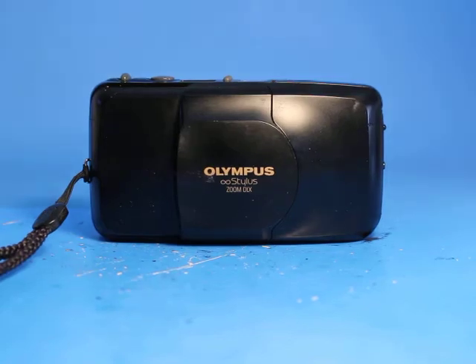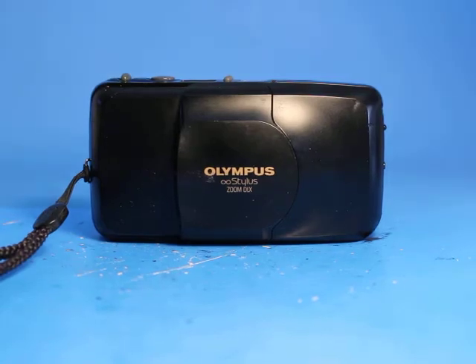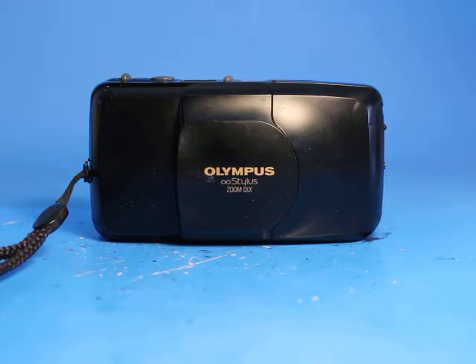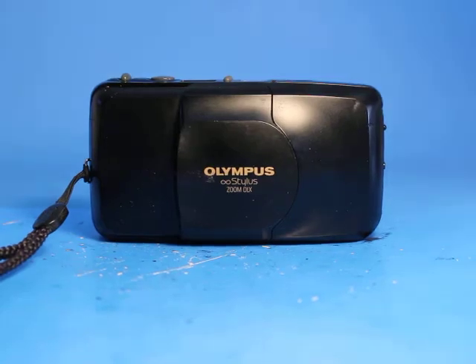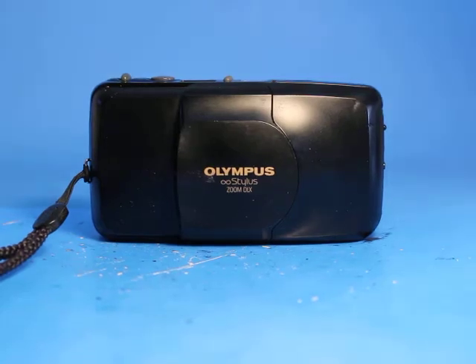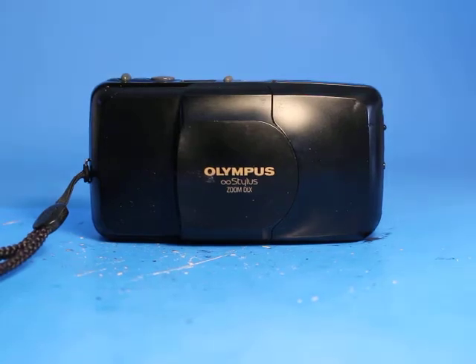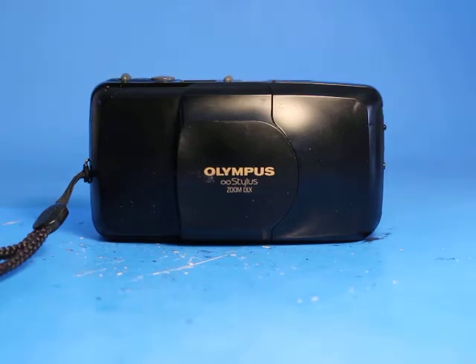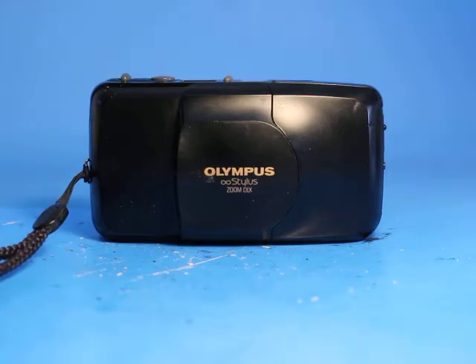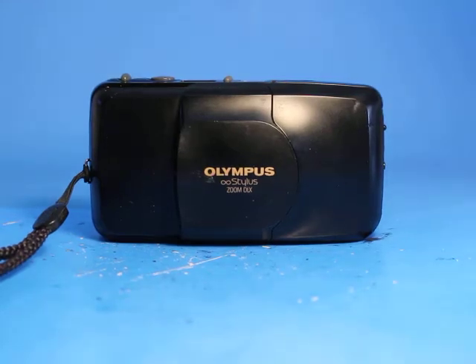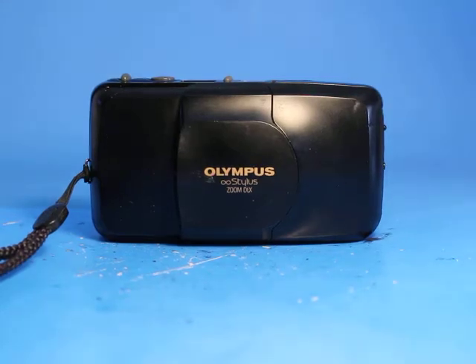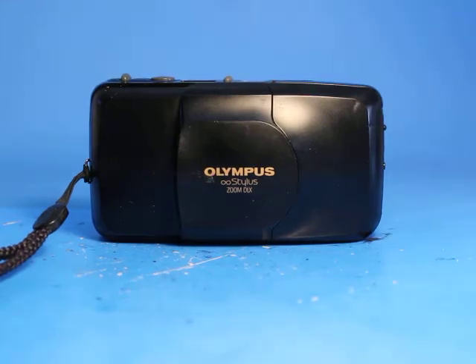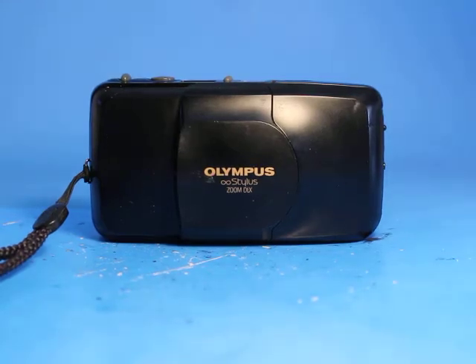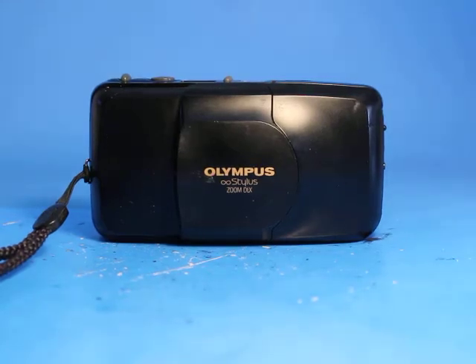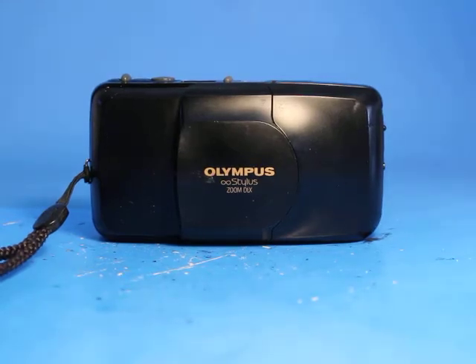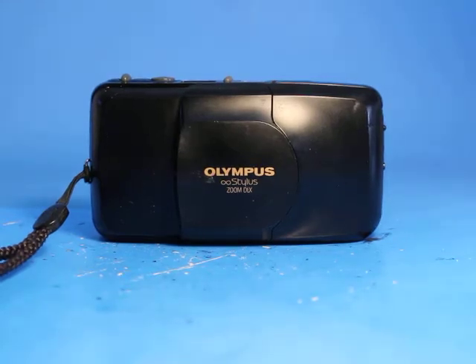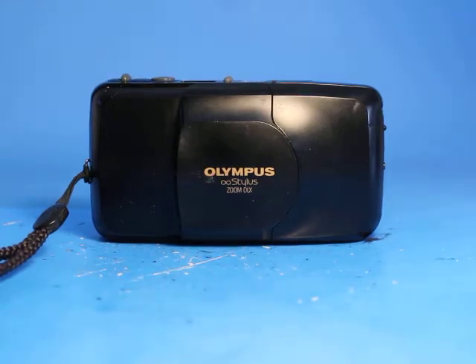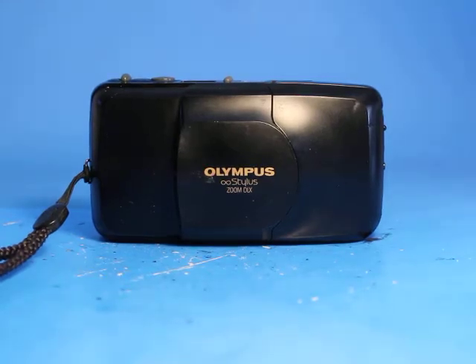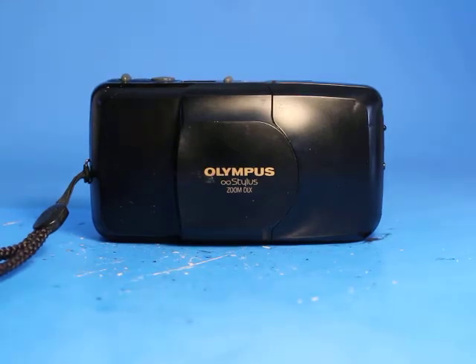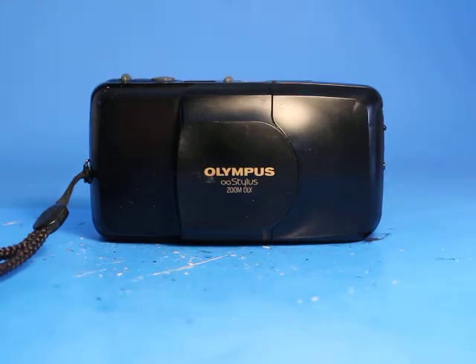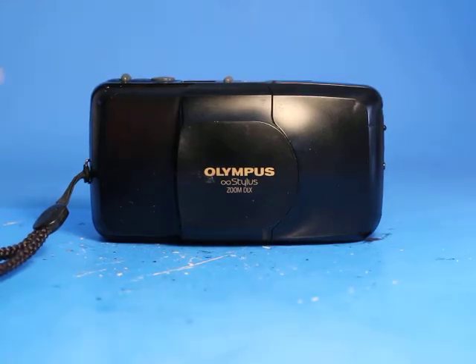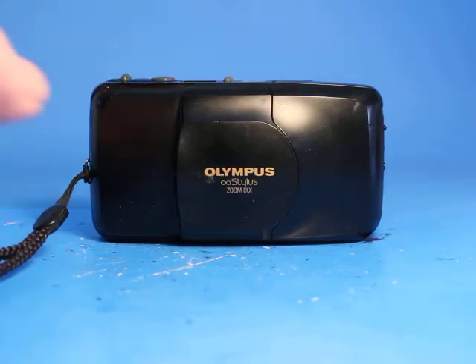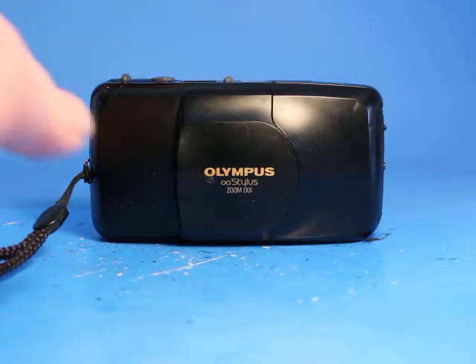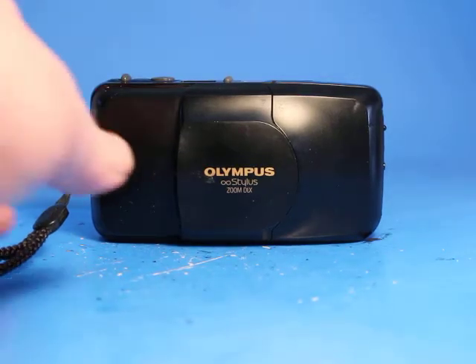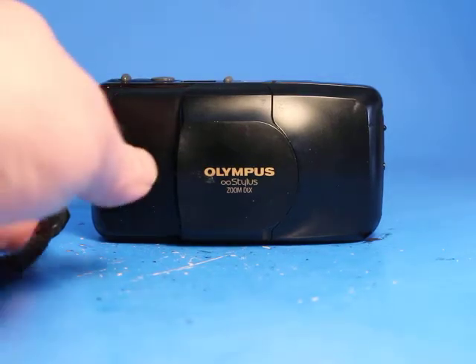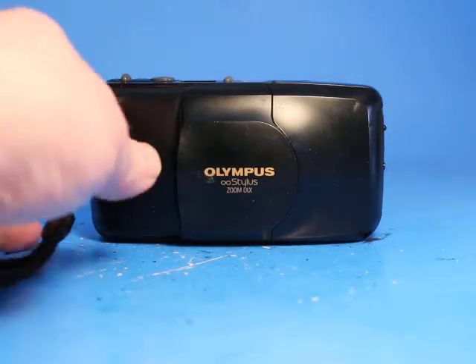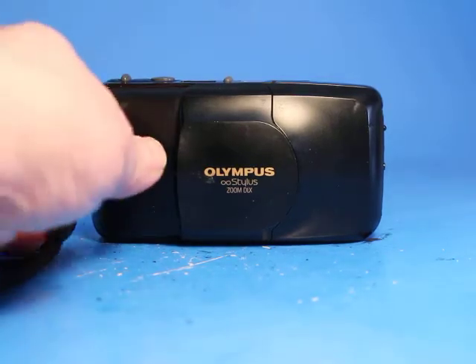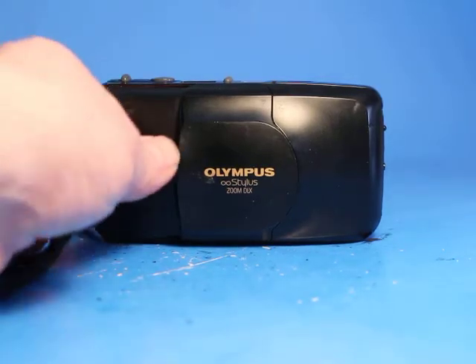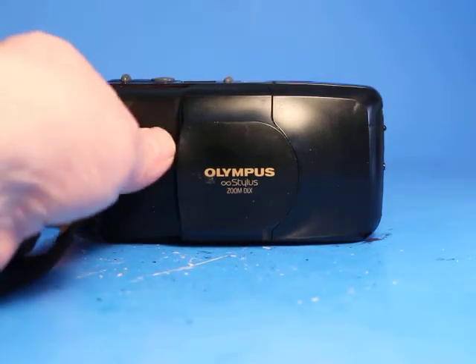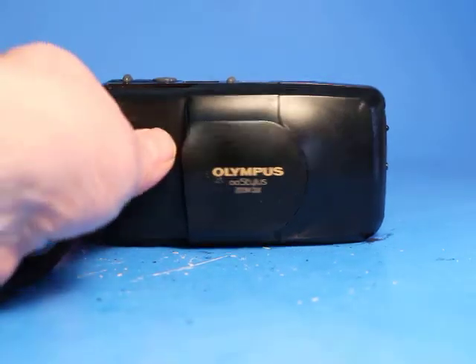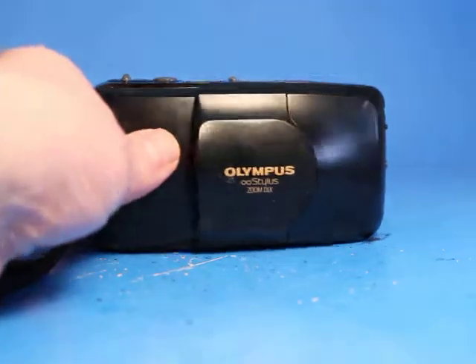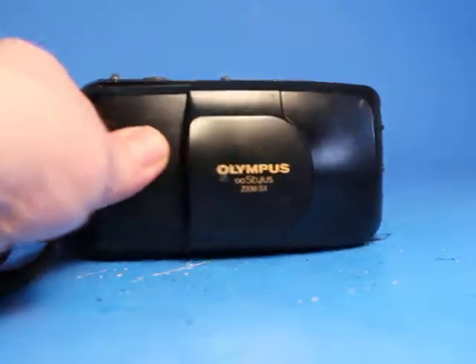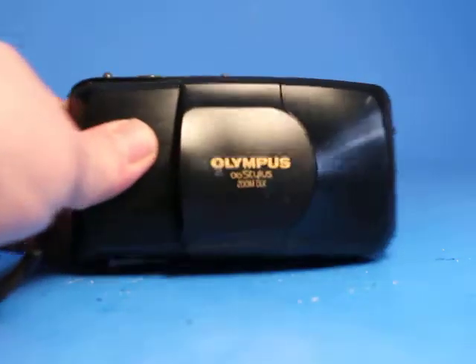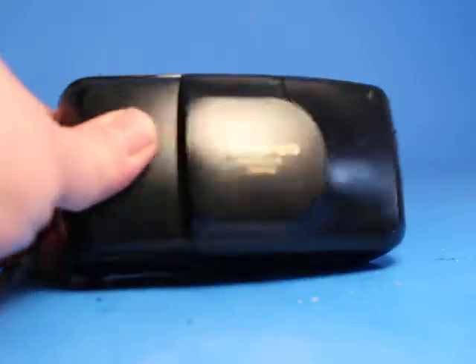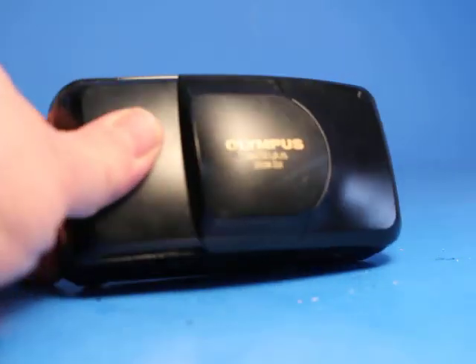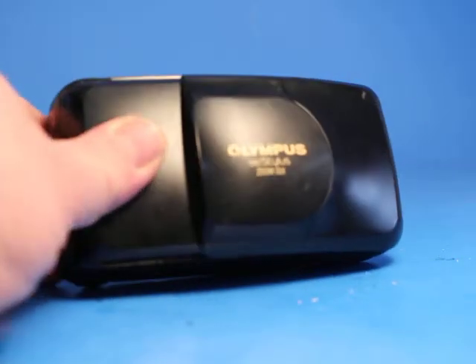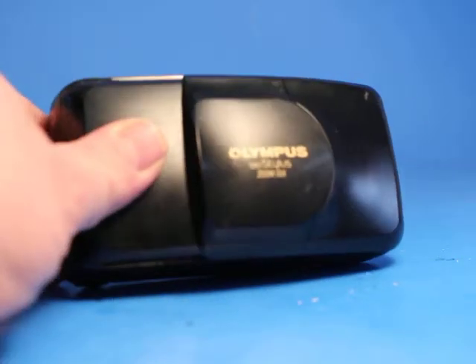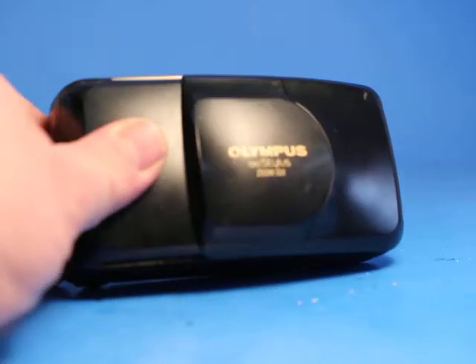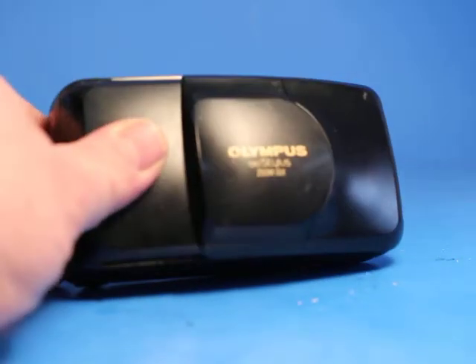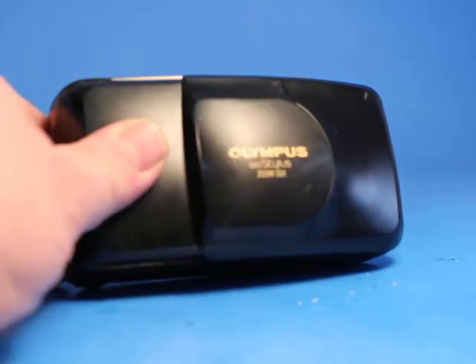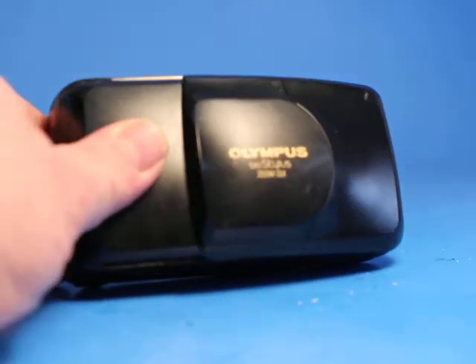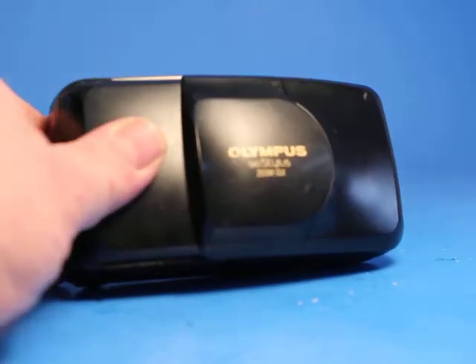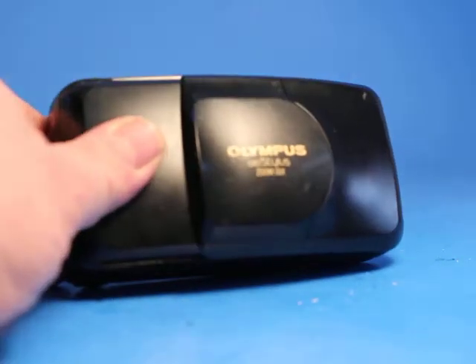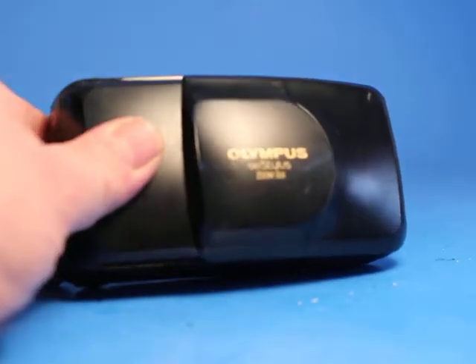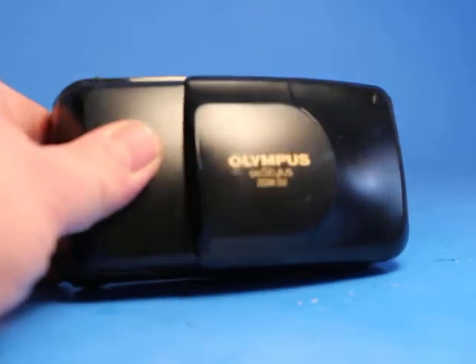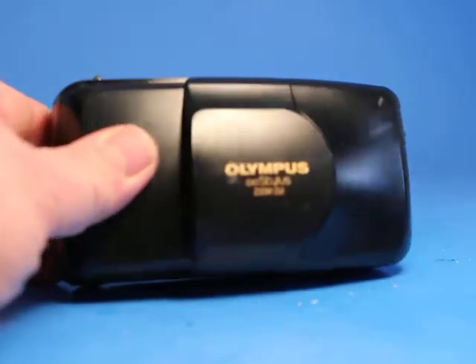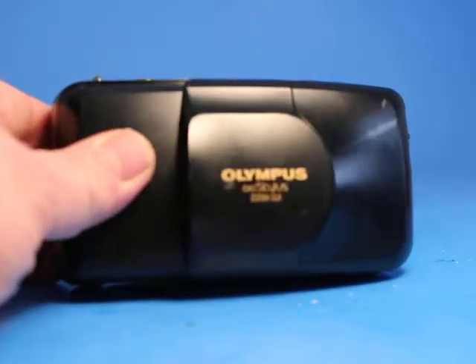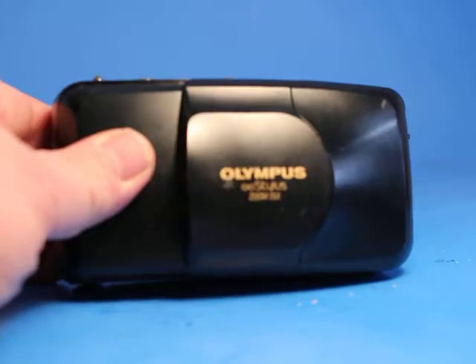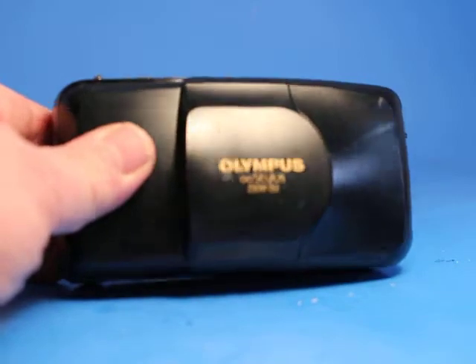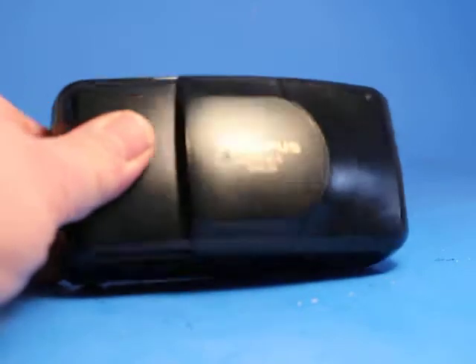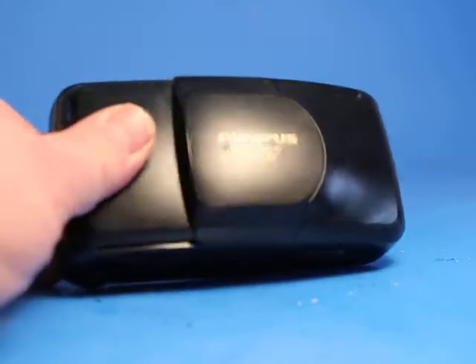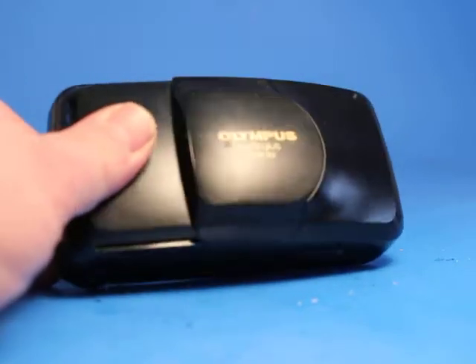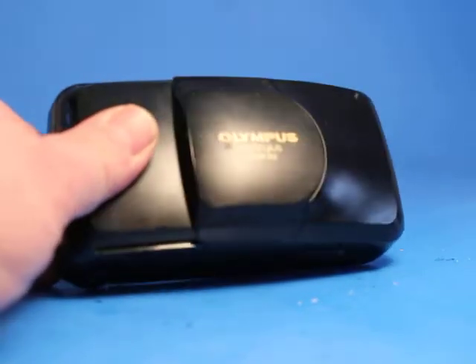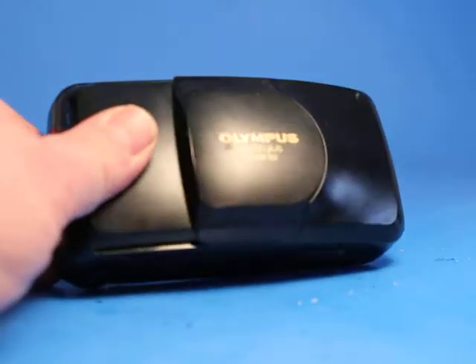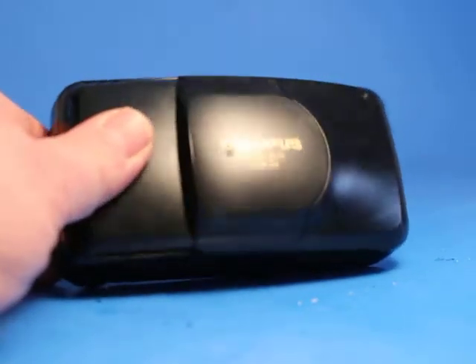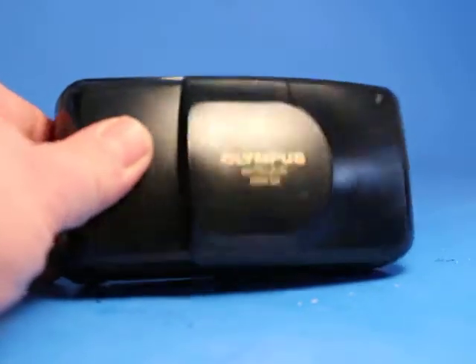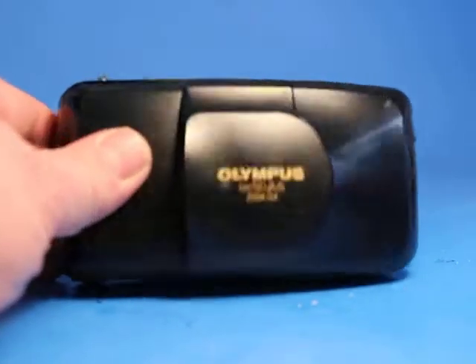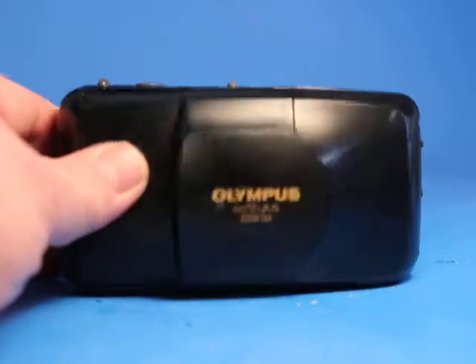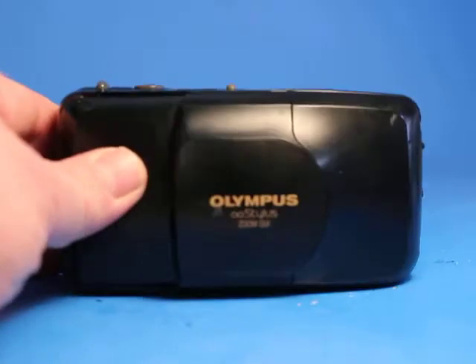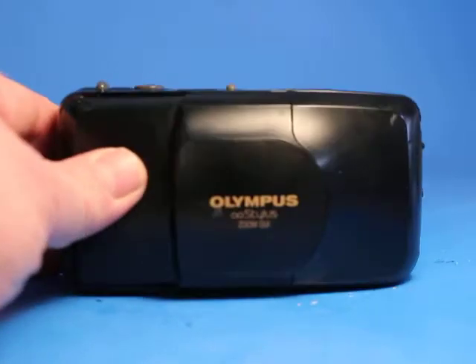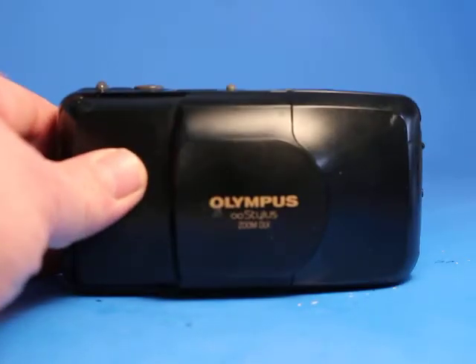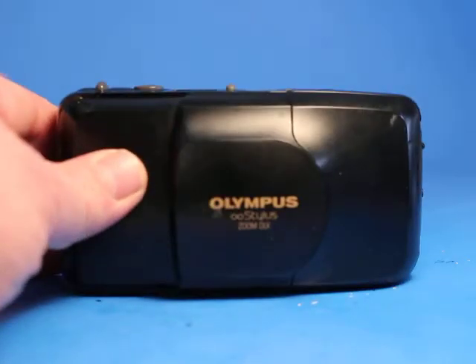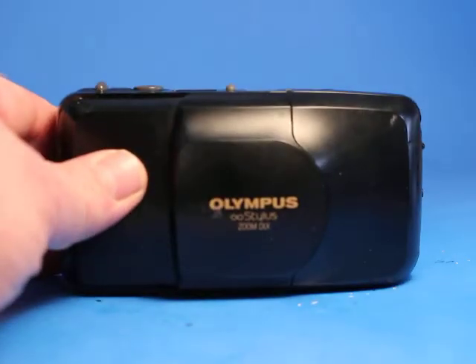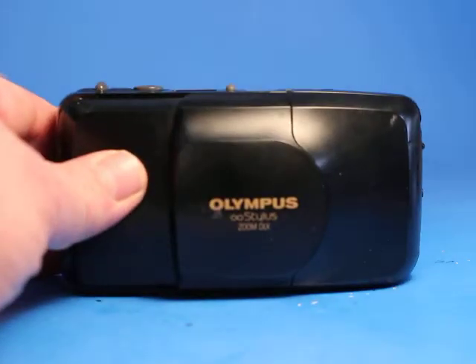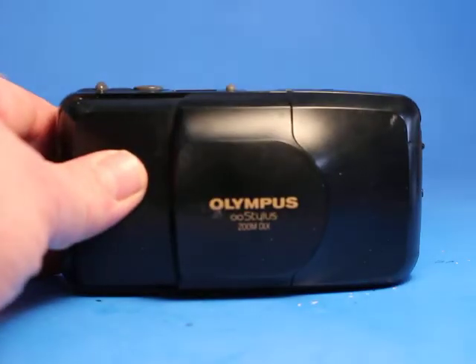In this video, we are going to be looking over this Olympus Infinity Stylus Zoom DLX camera.